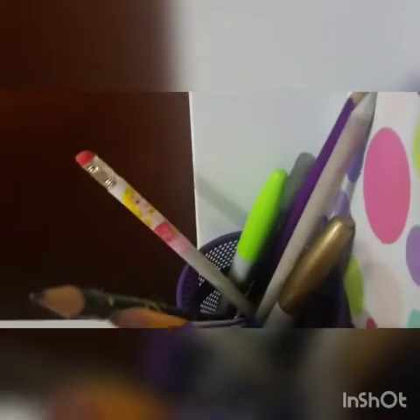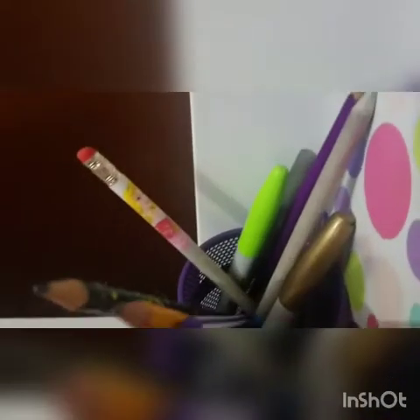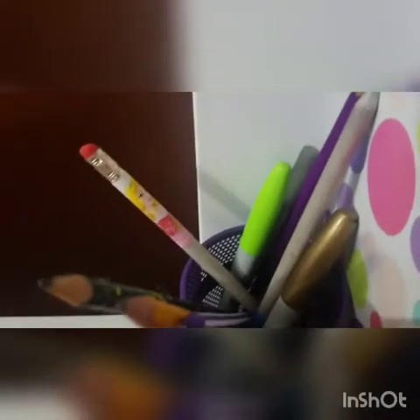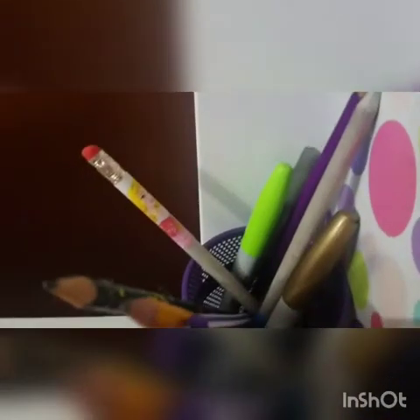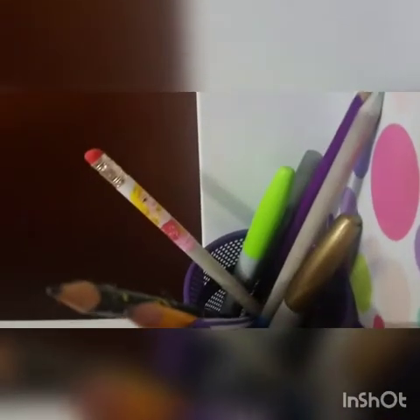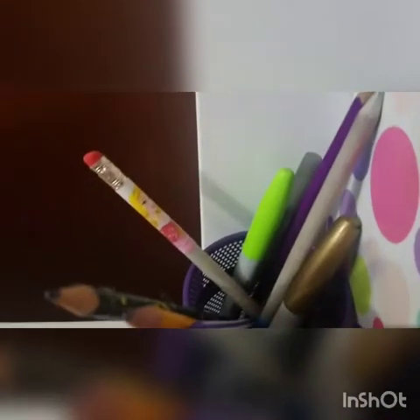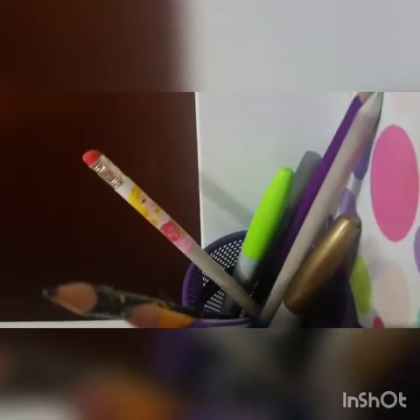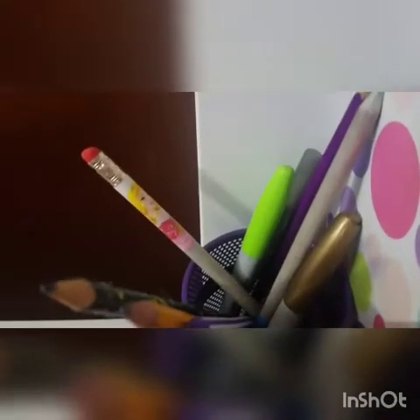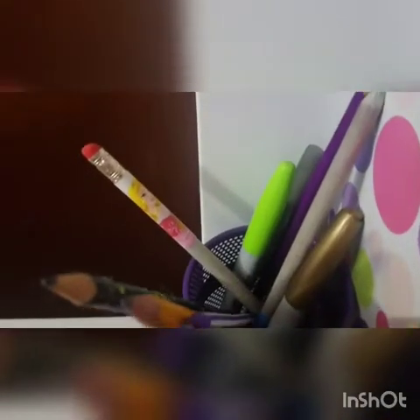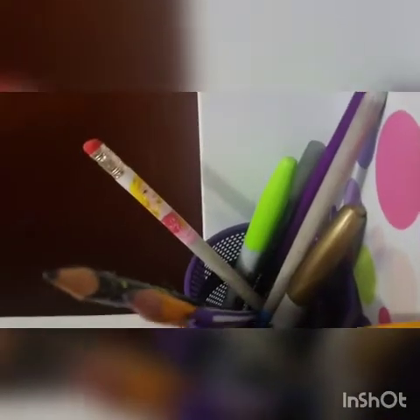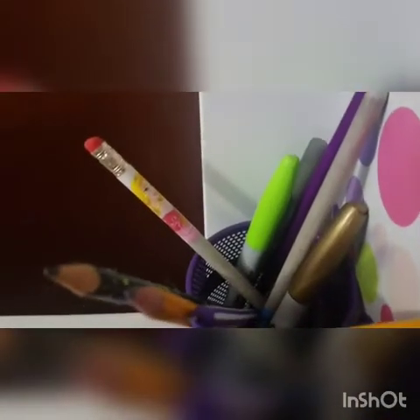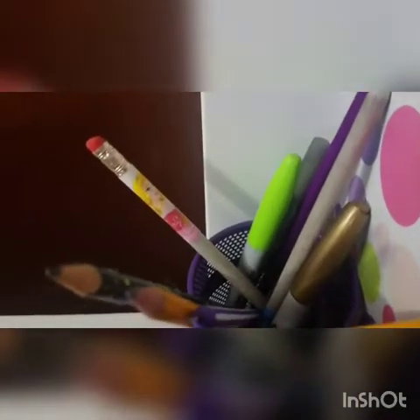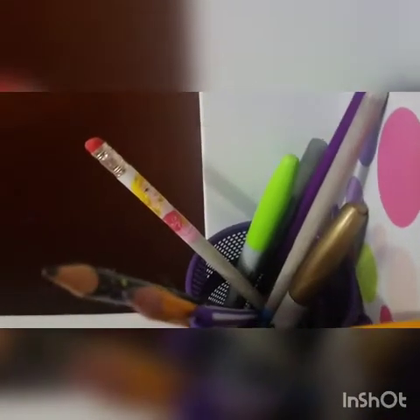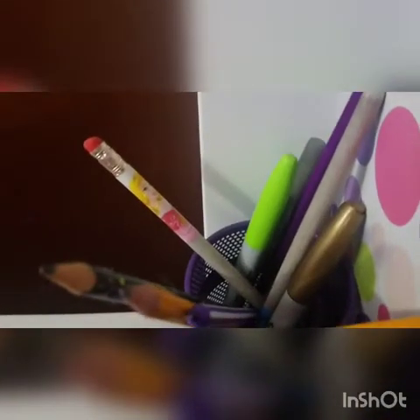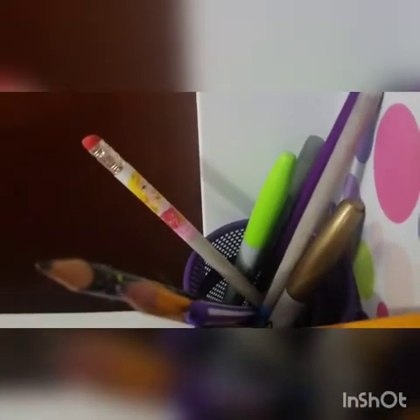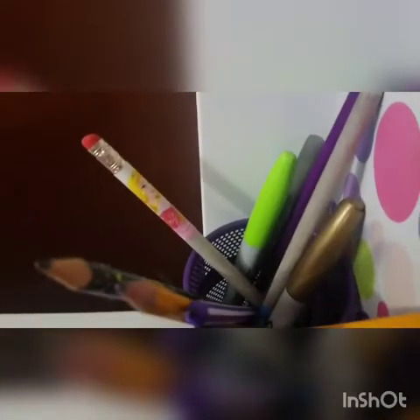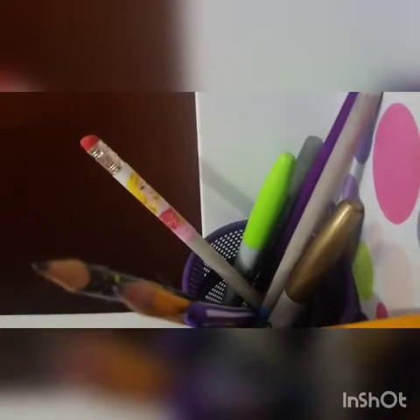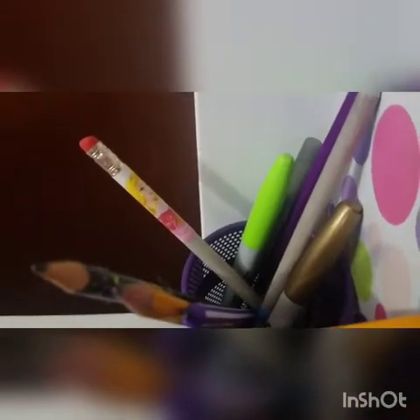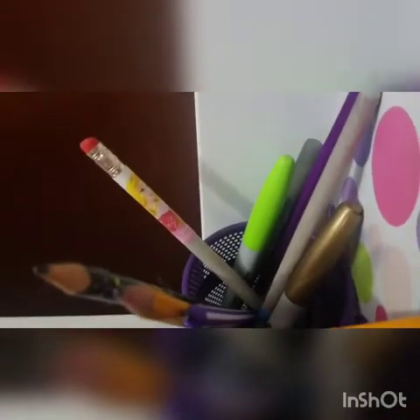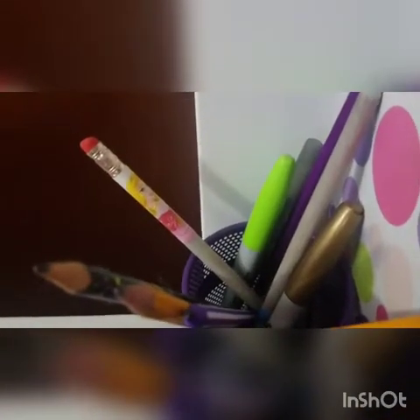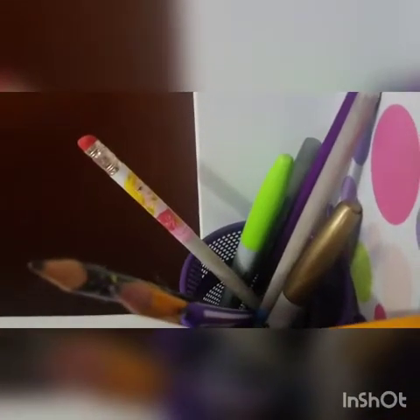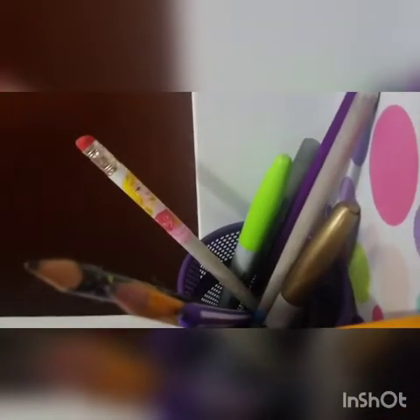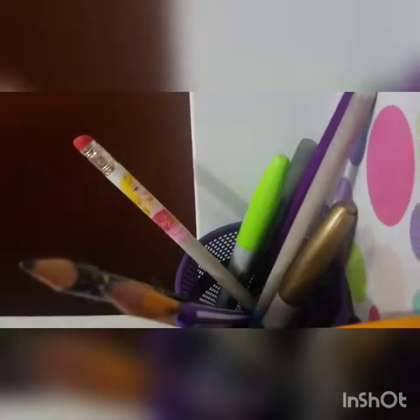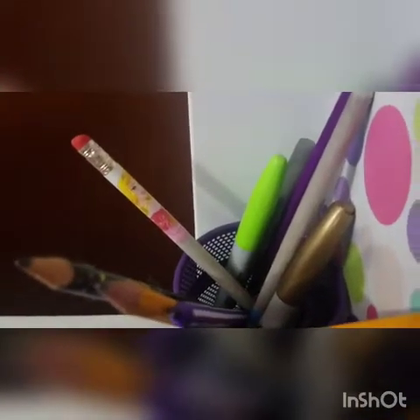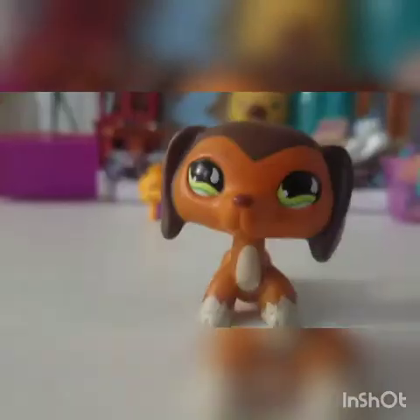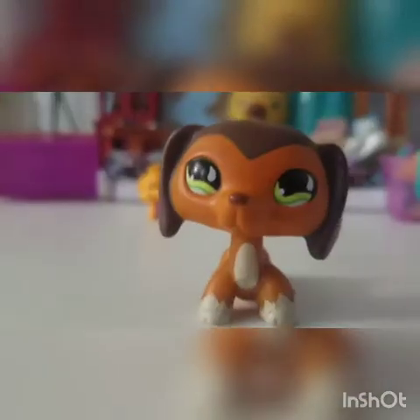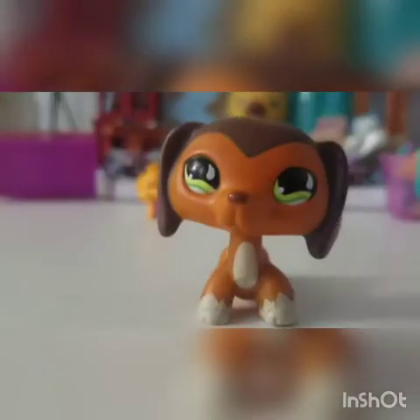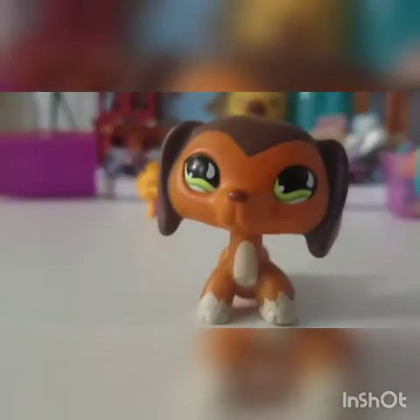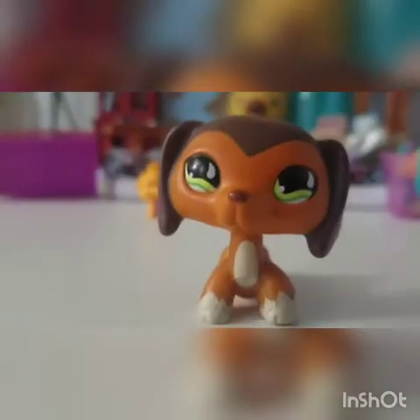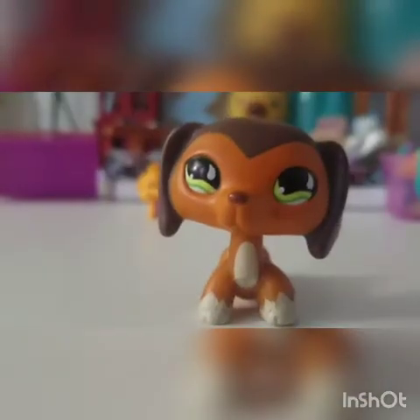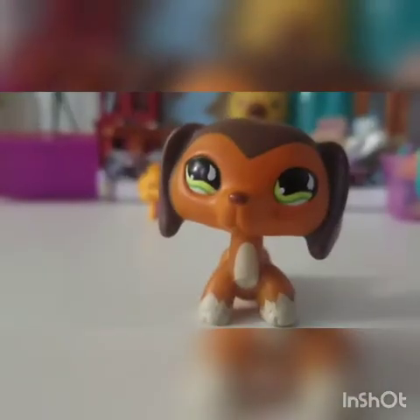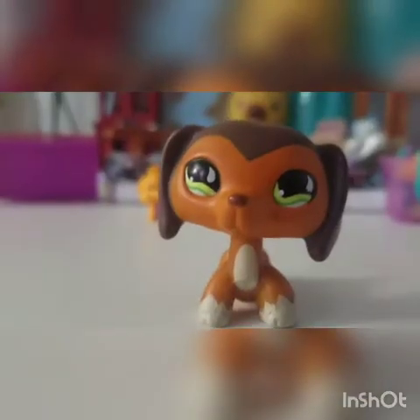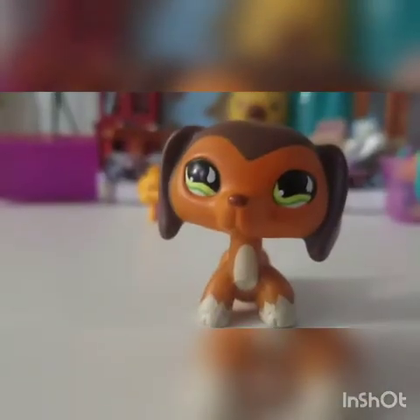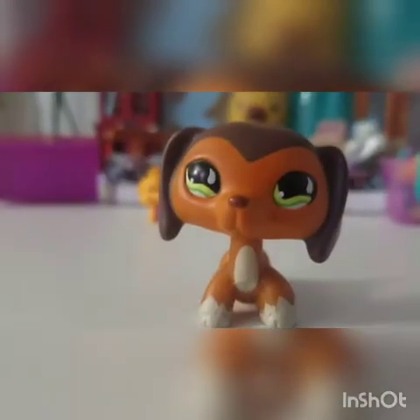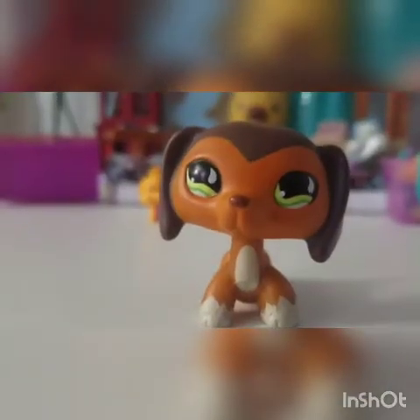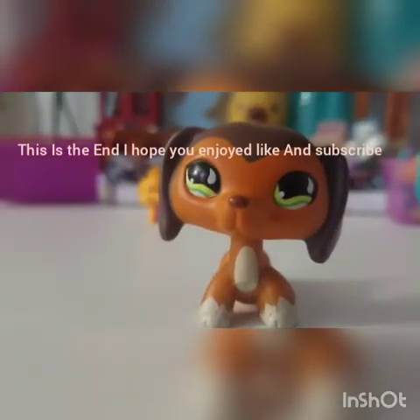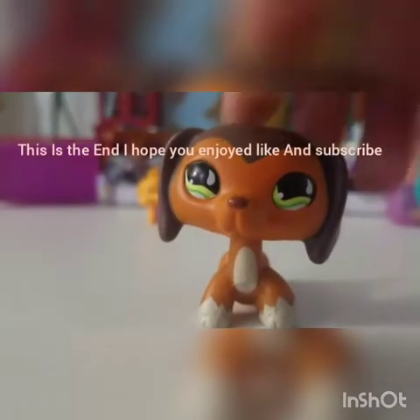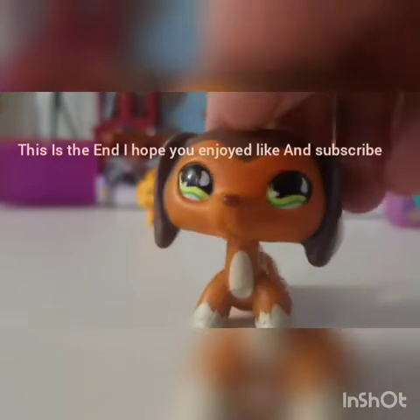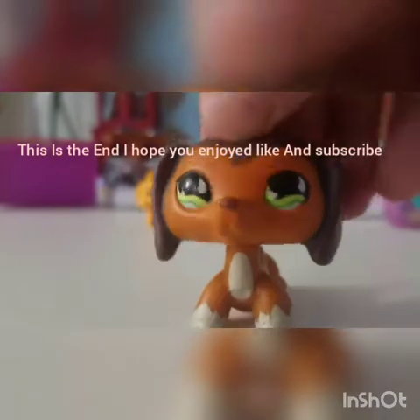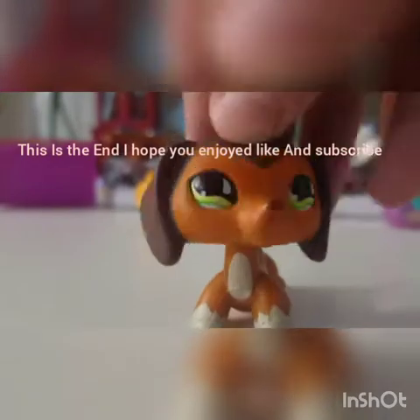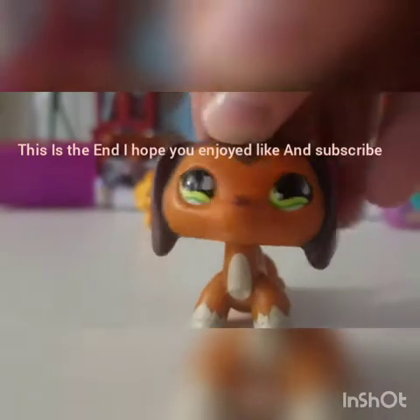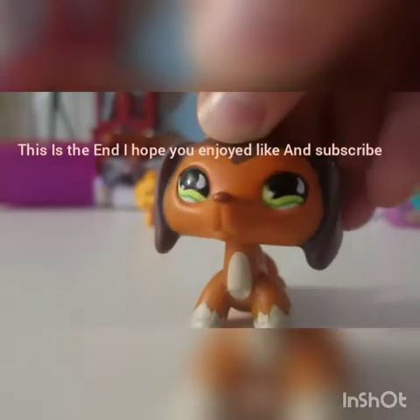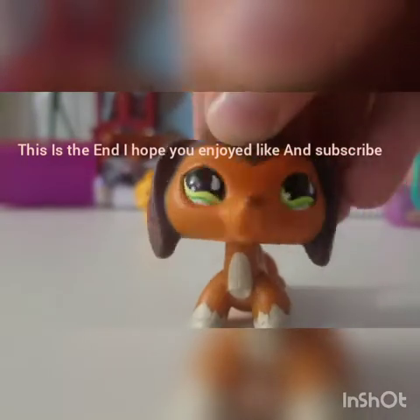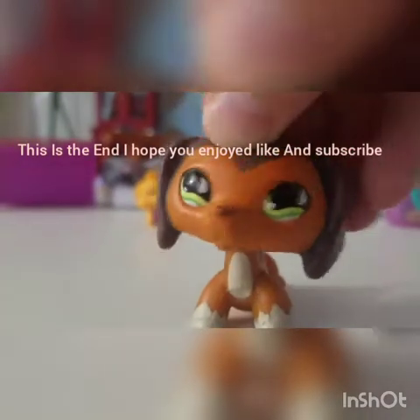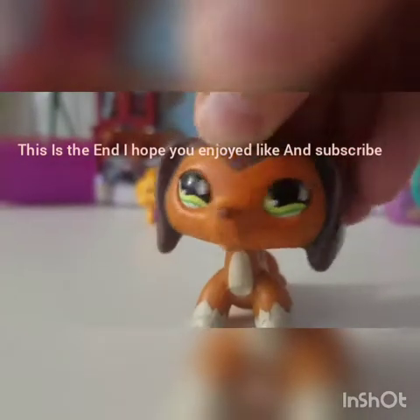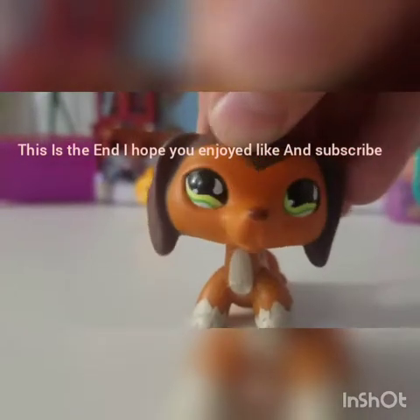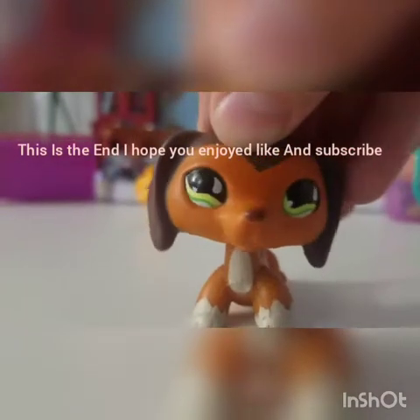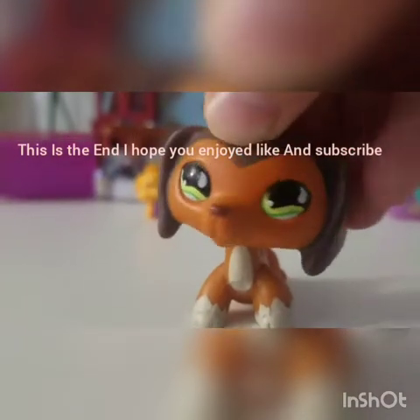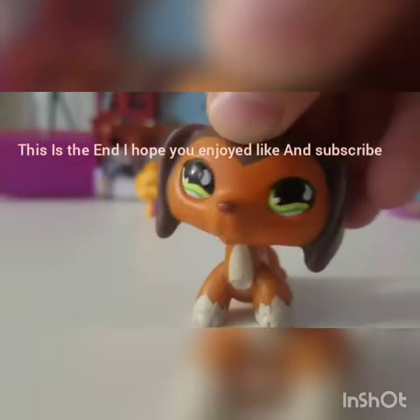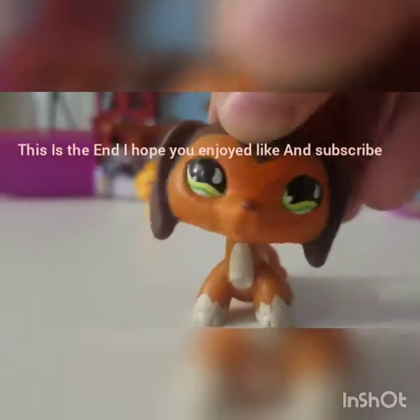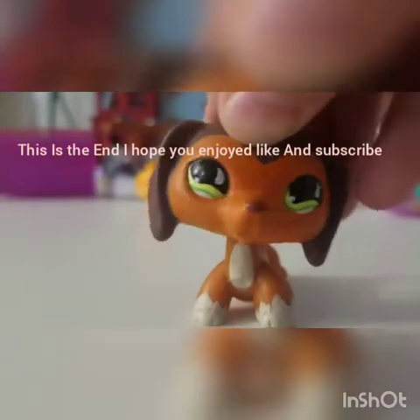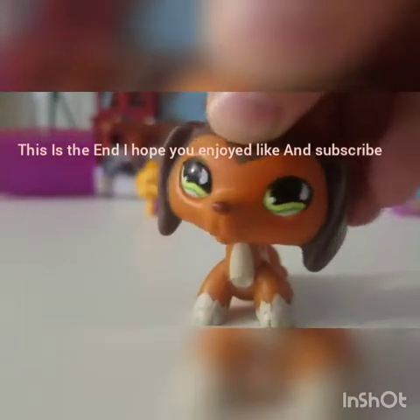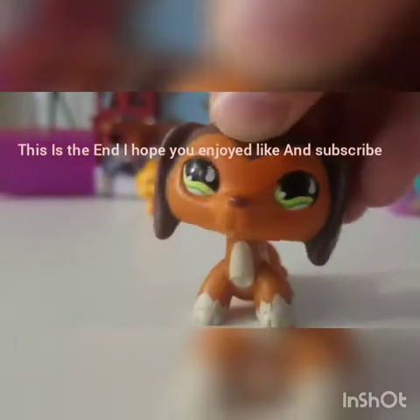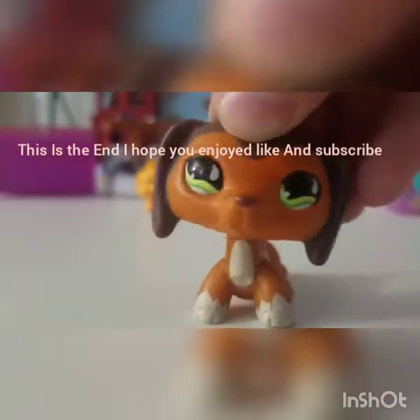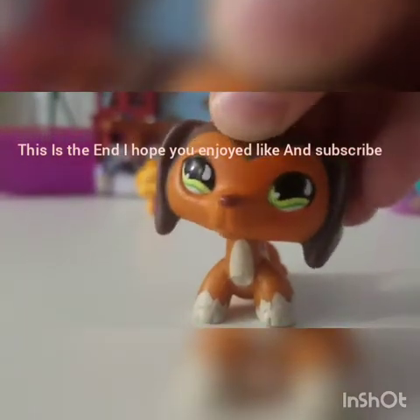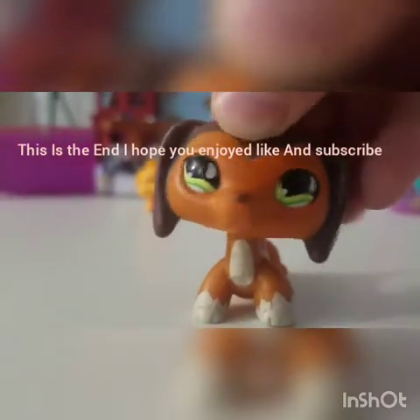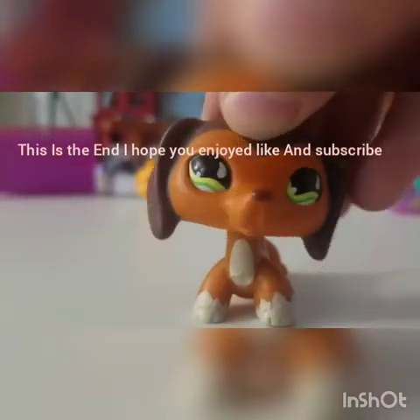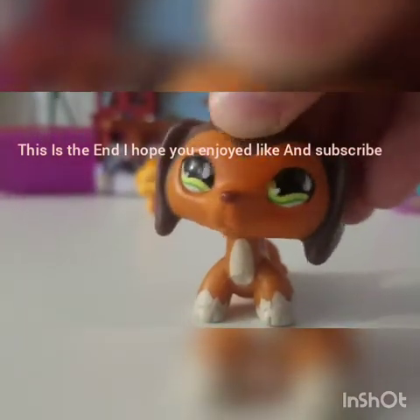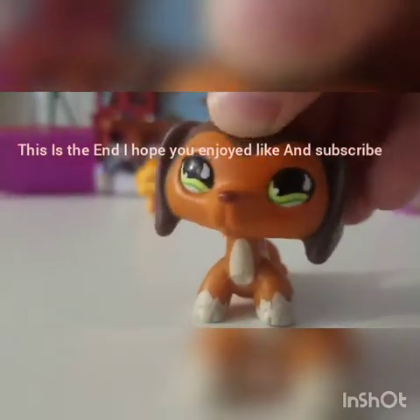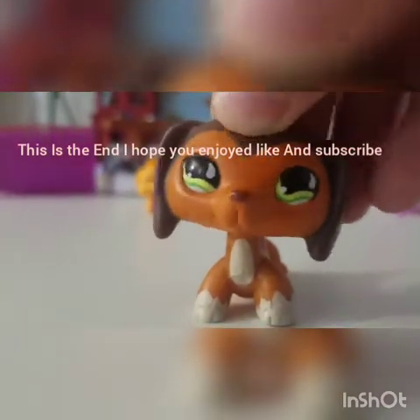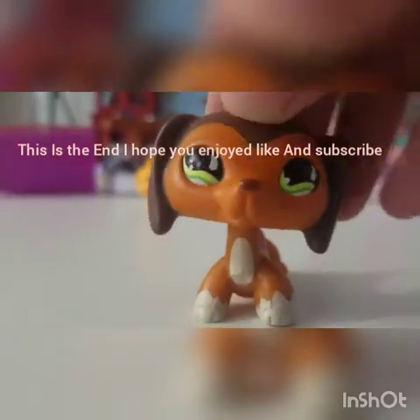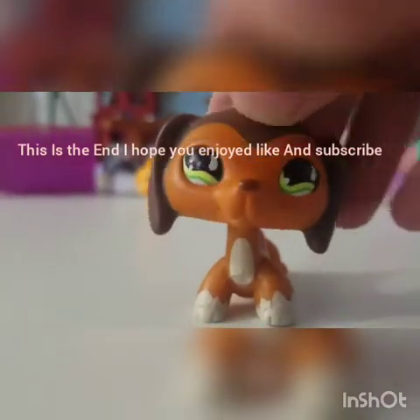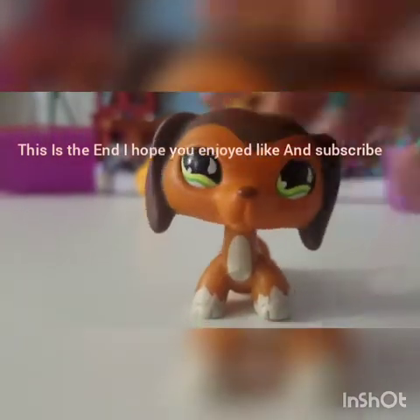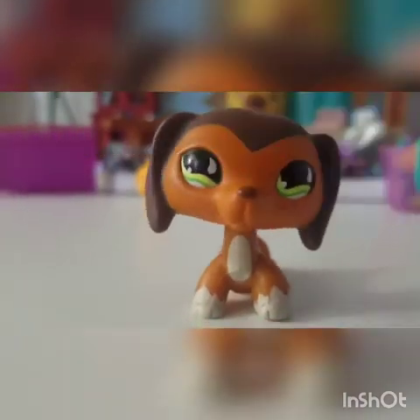Over here I have a shoe box full of LPS and a thing full of pencils and markers. That is all for my desk tour — I hope you enjoyed!